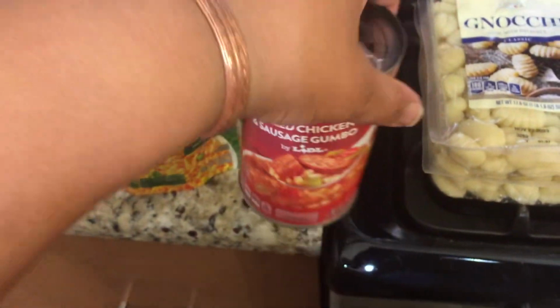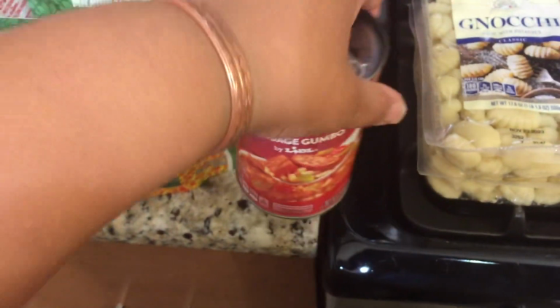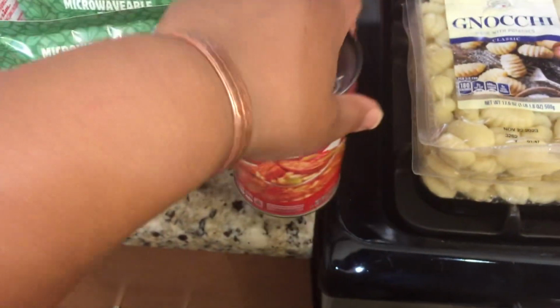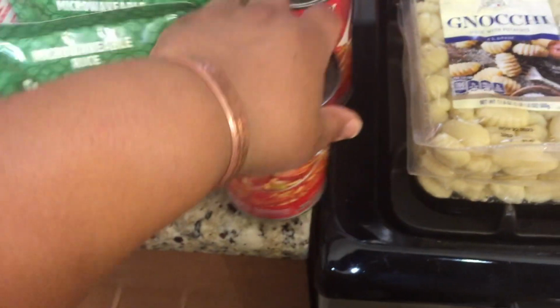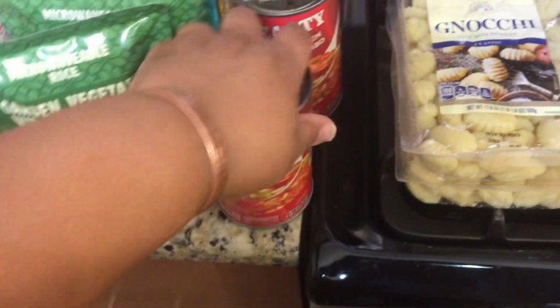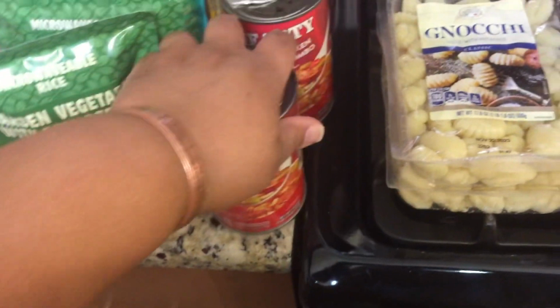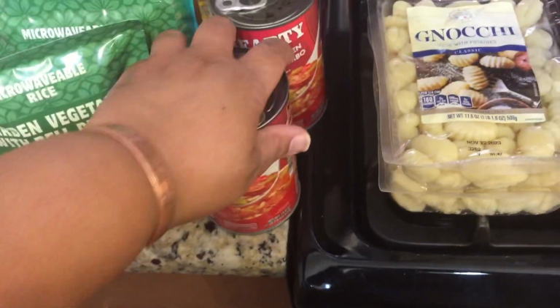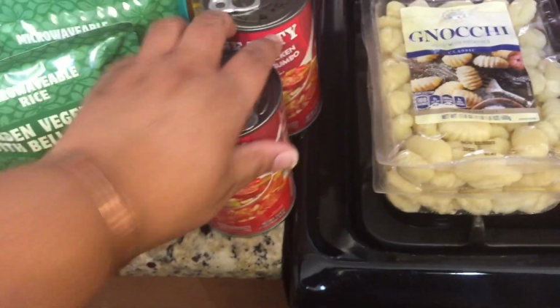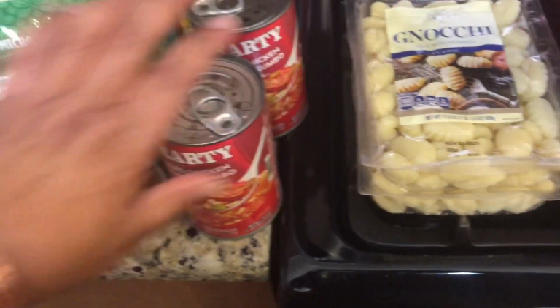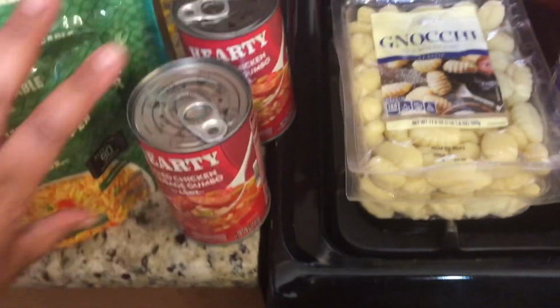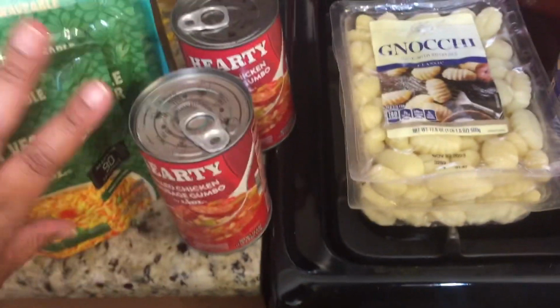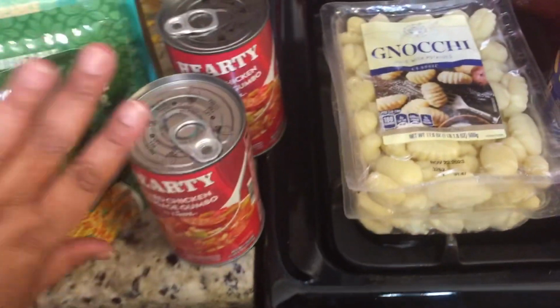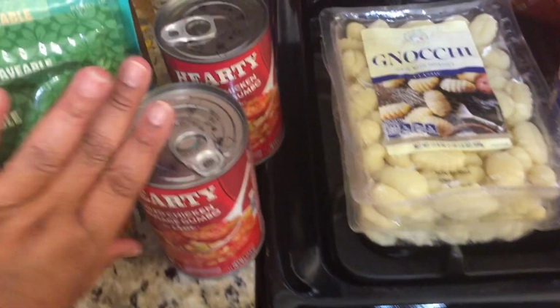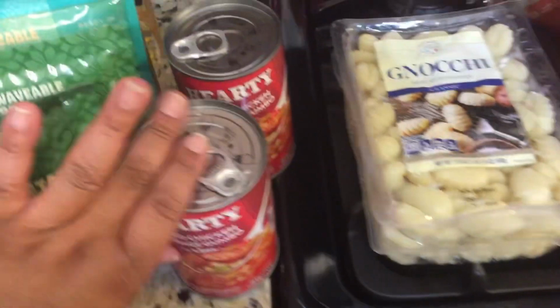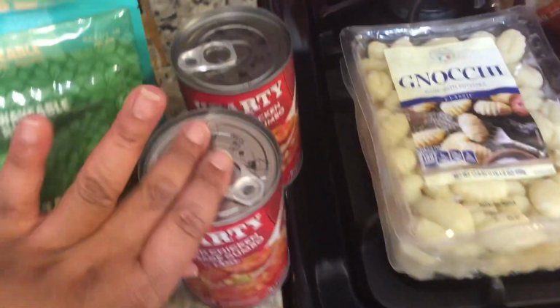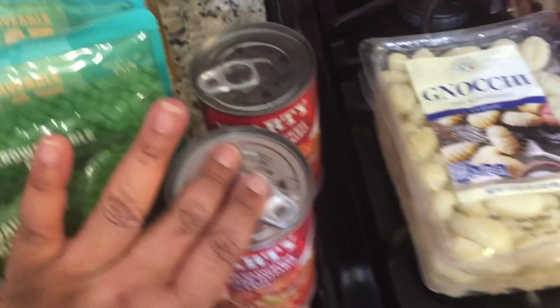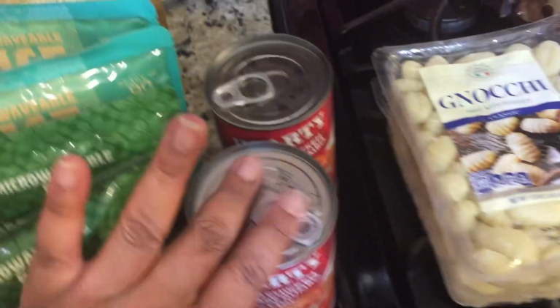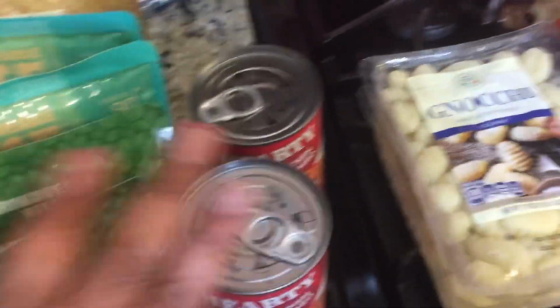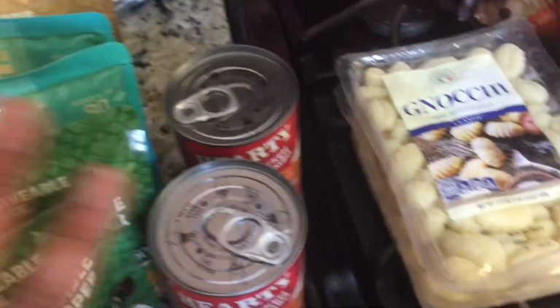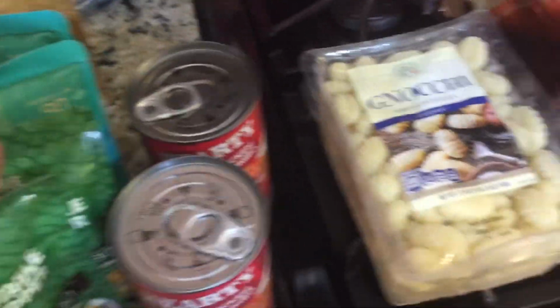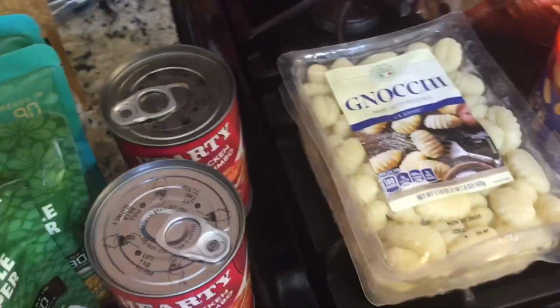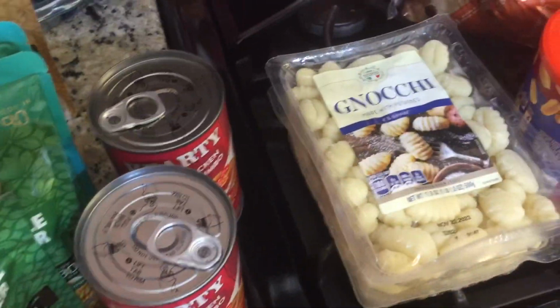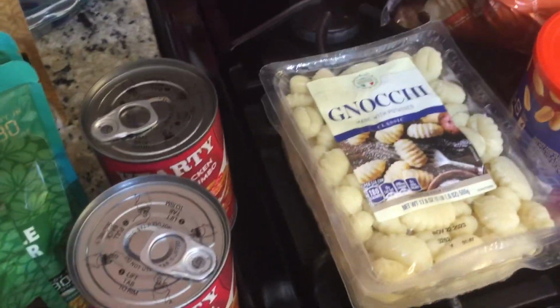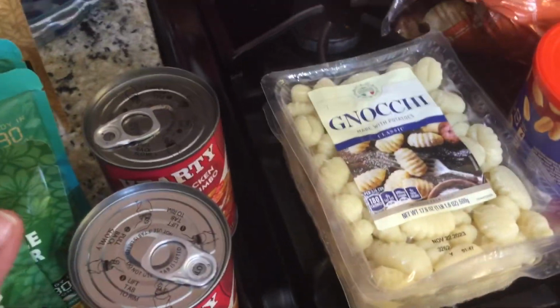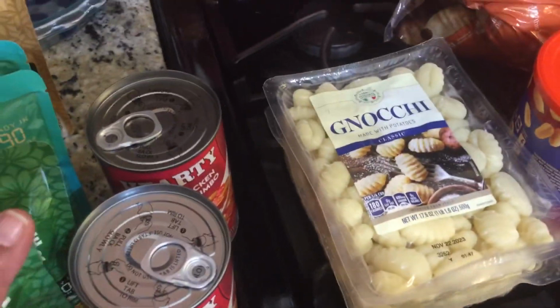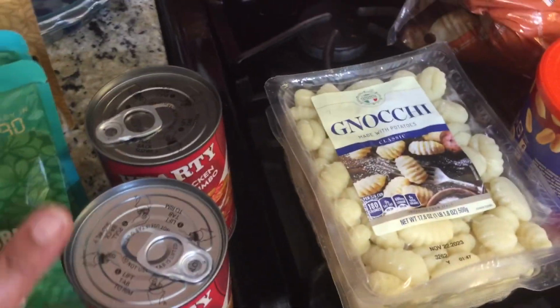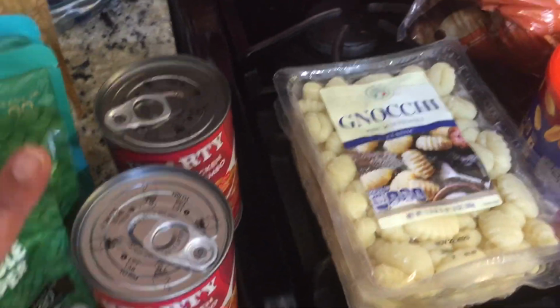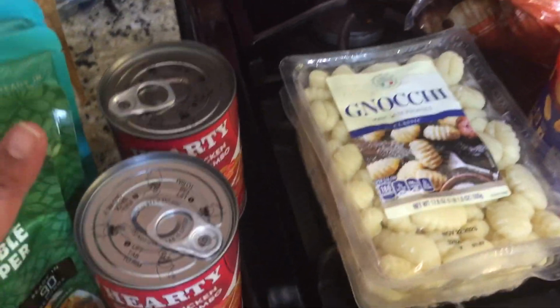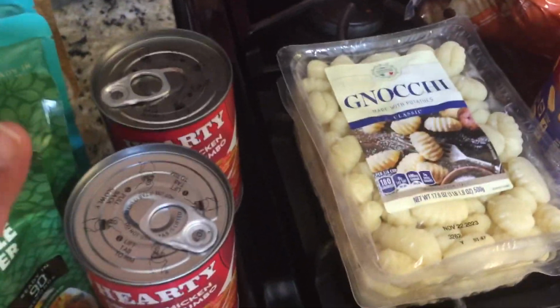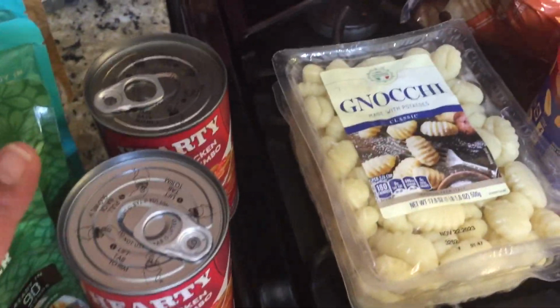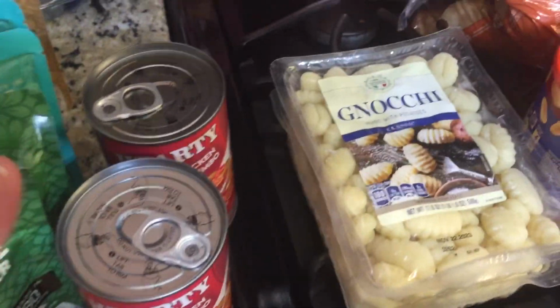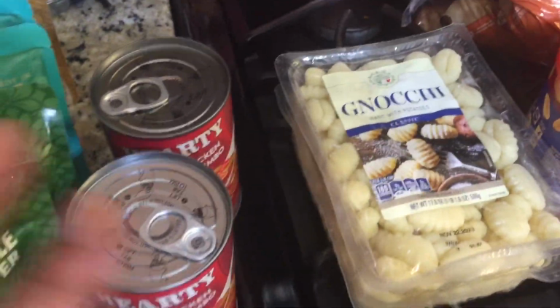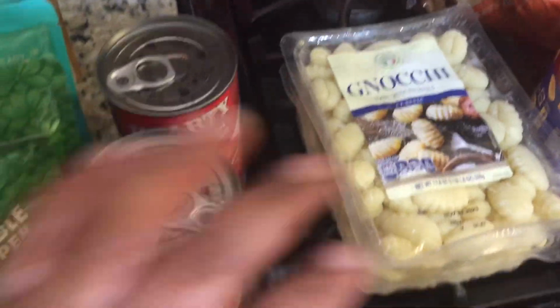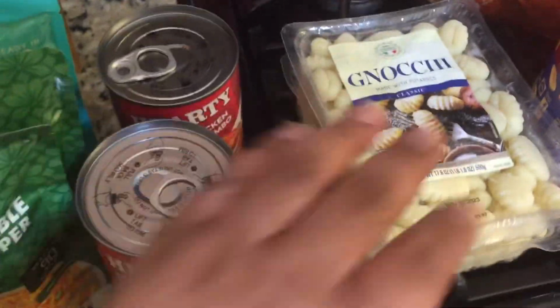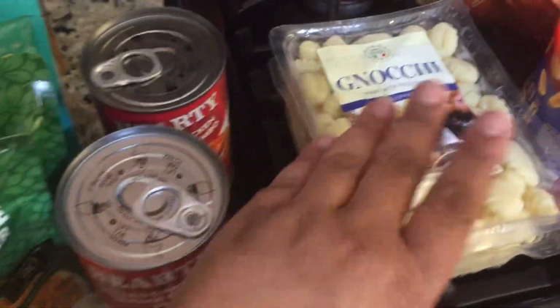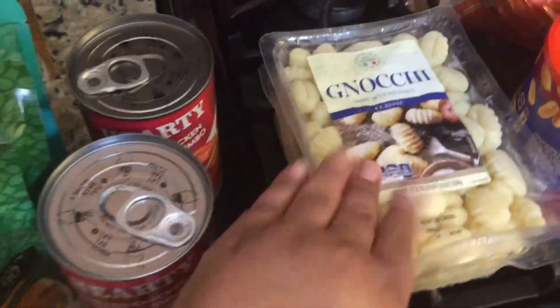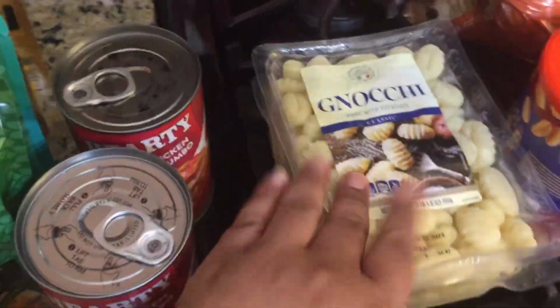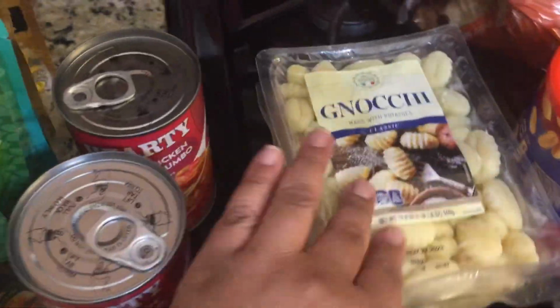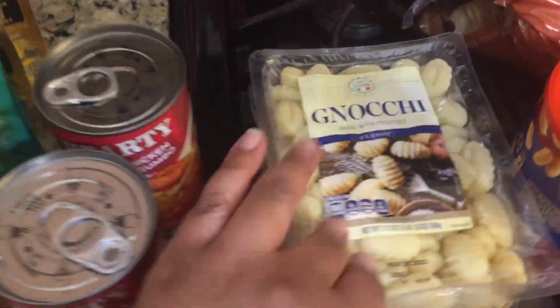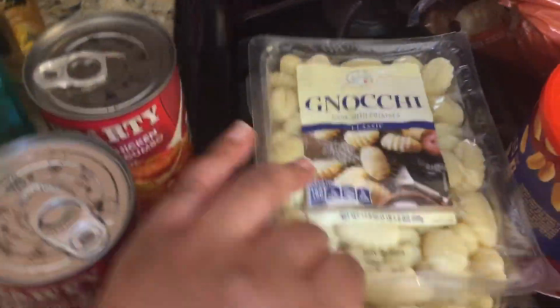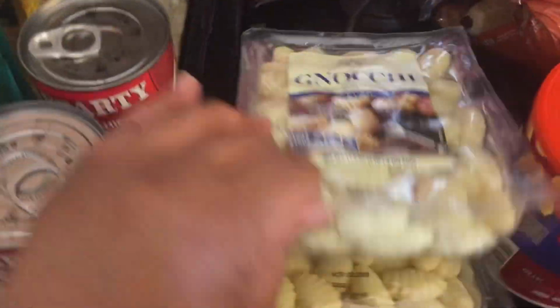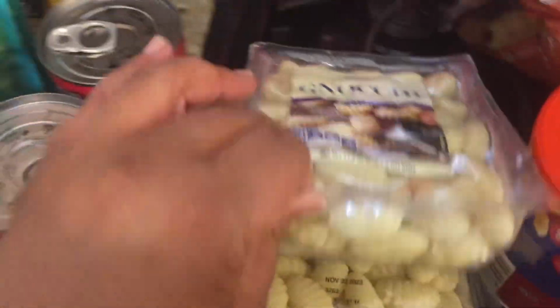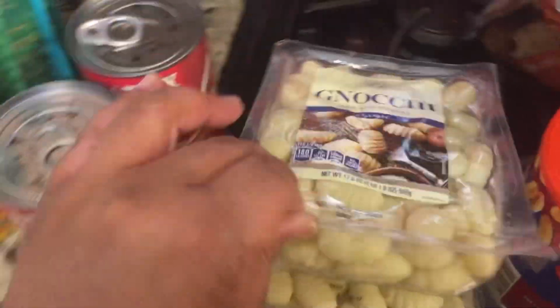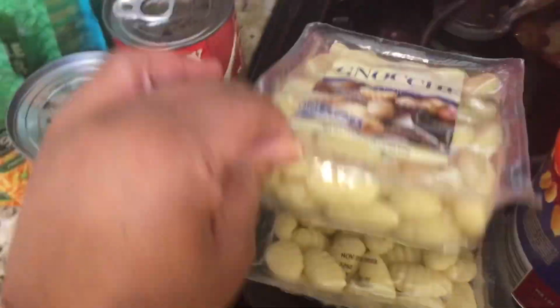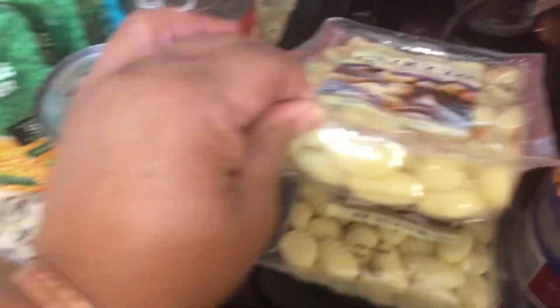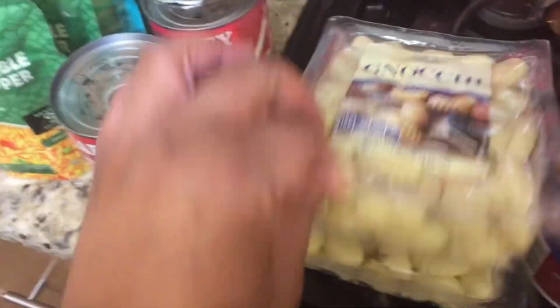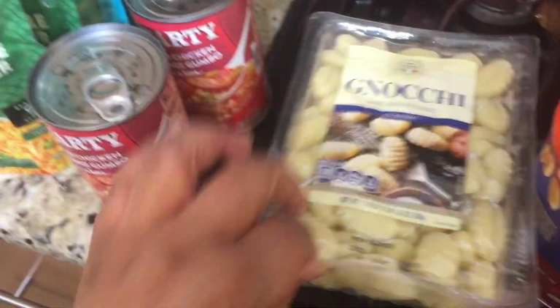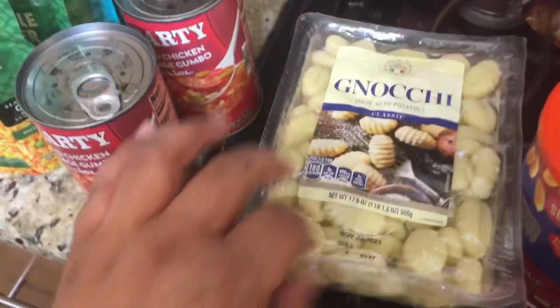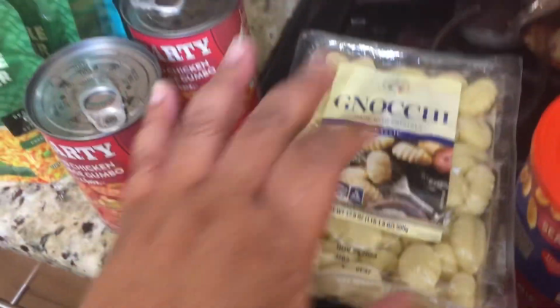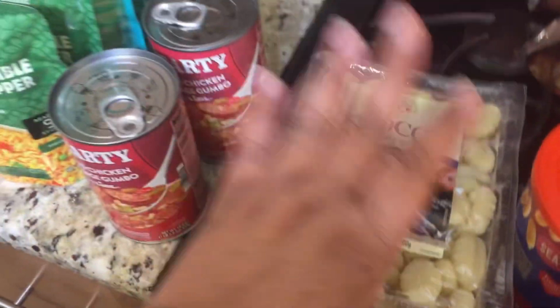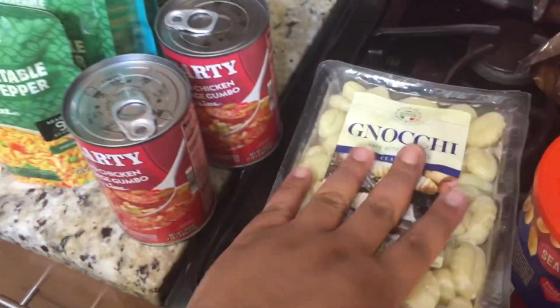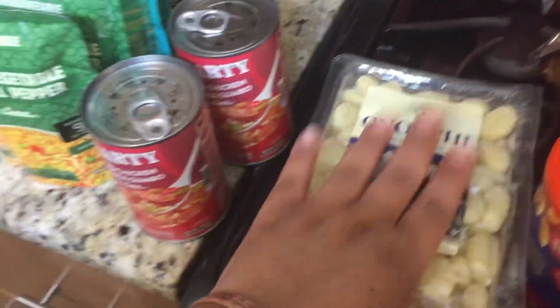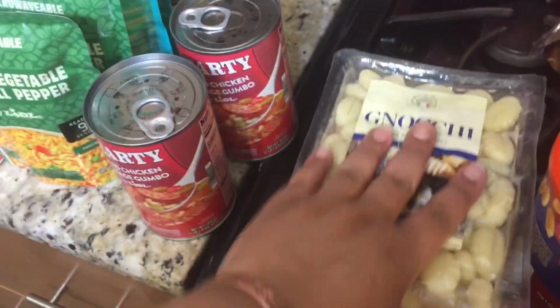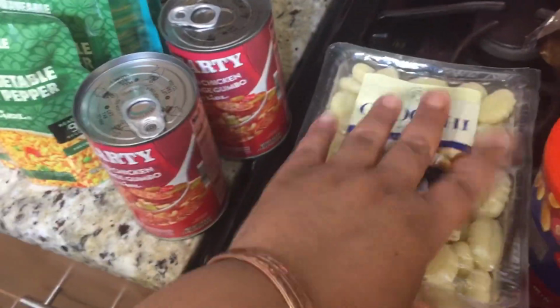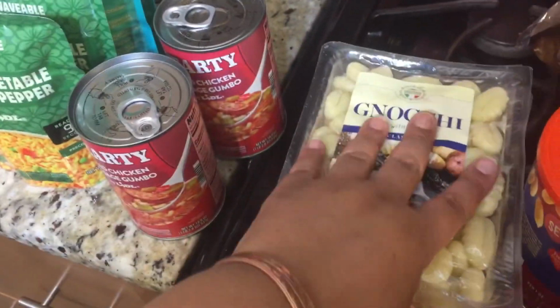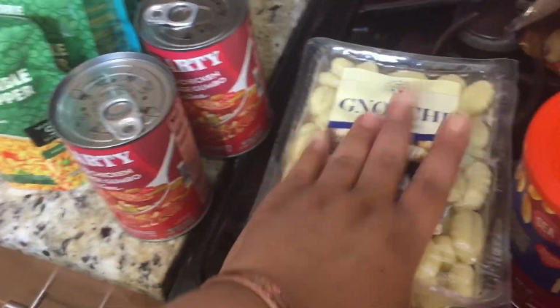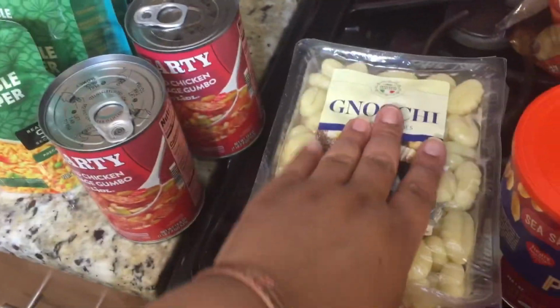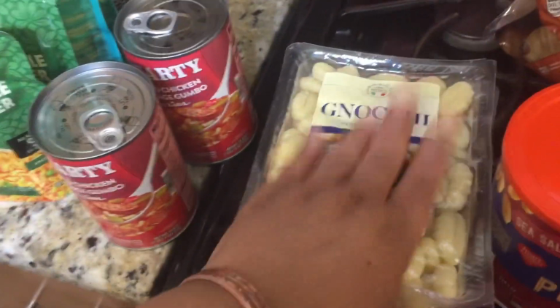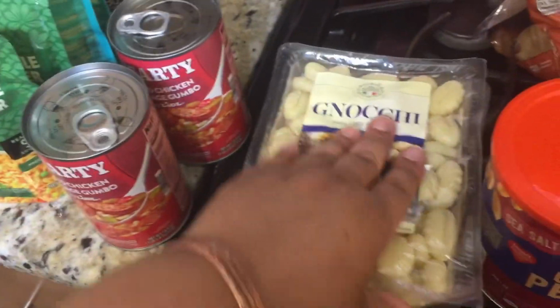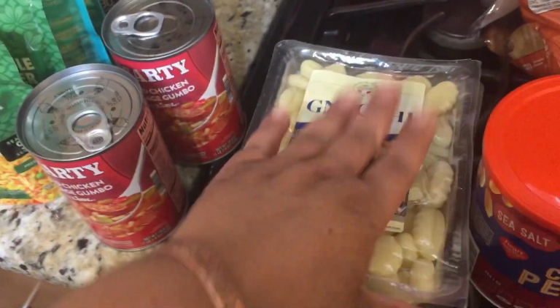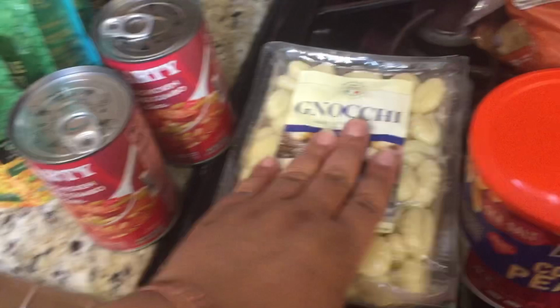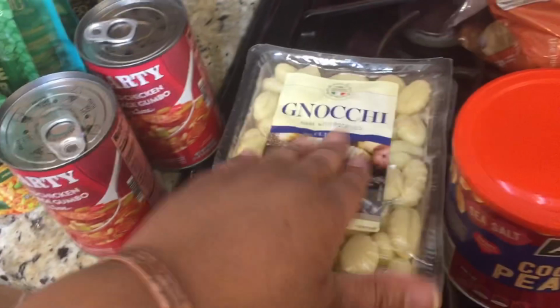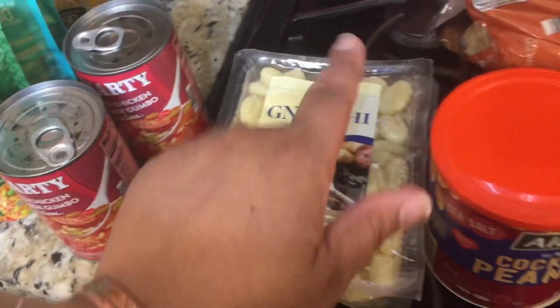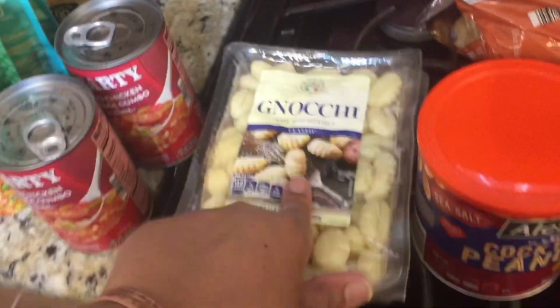Then I got two things of hearty grilled chicken and sausage gumbo by Lidl. Then I got some gnocchi, which I'm gonna put in a steak soup — I'm thinking that'll be delicious in there.